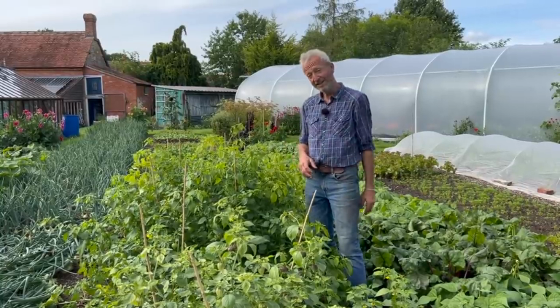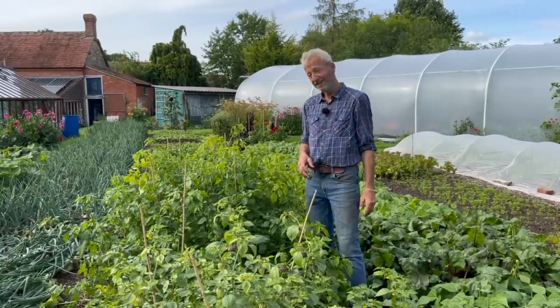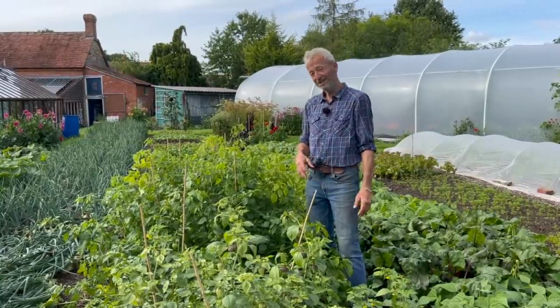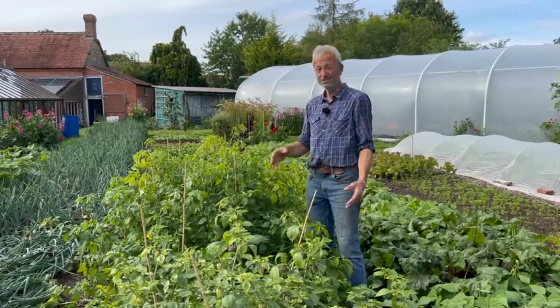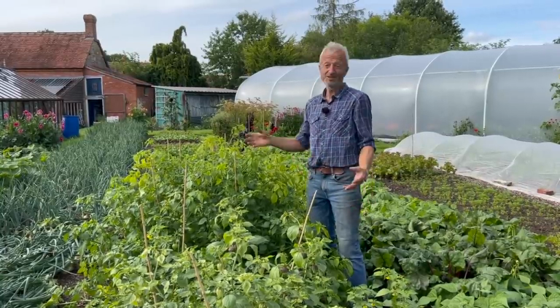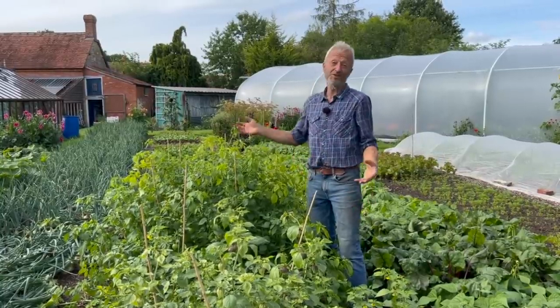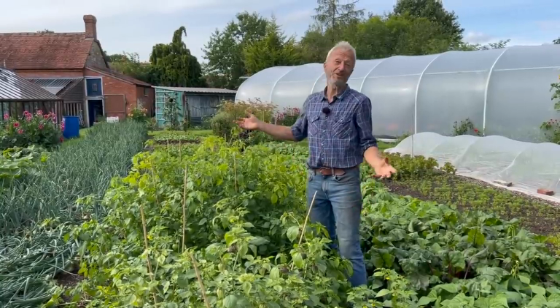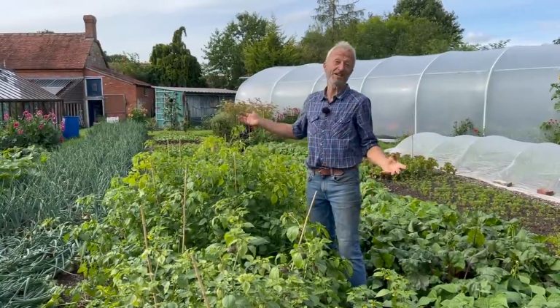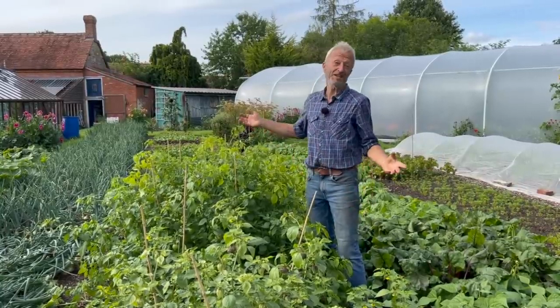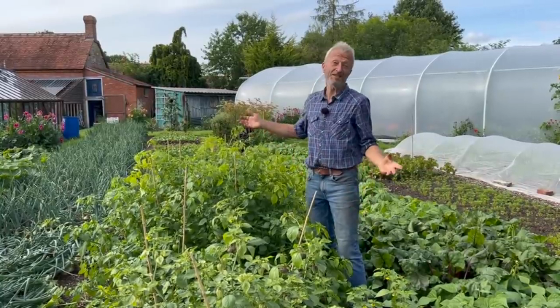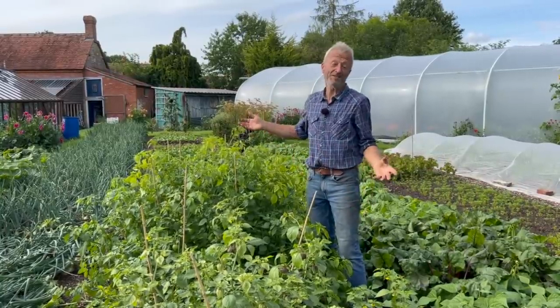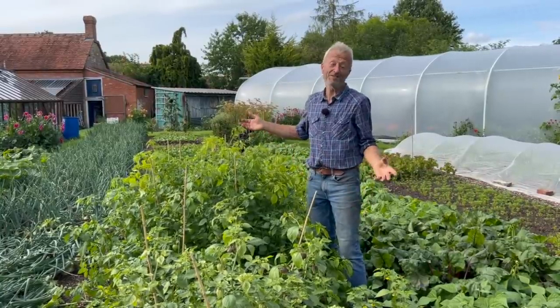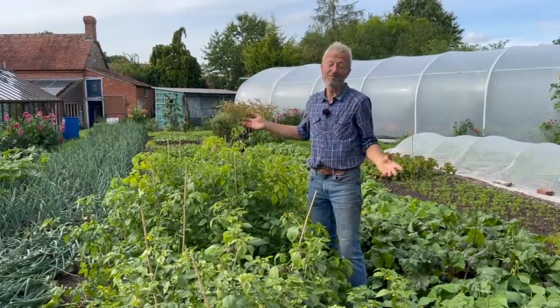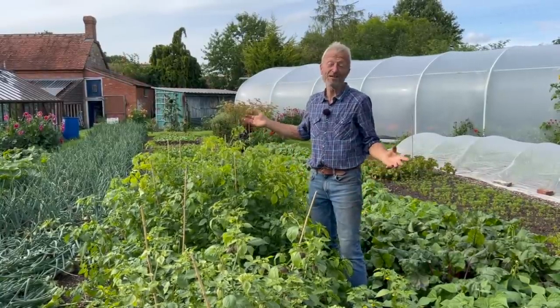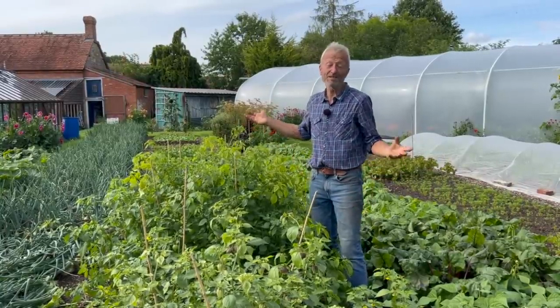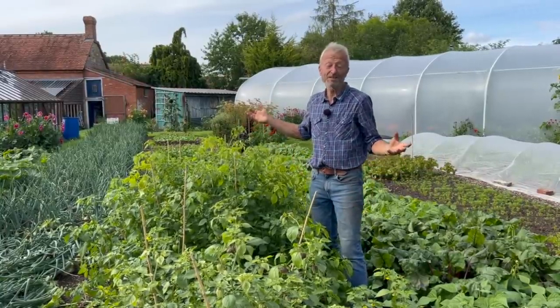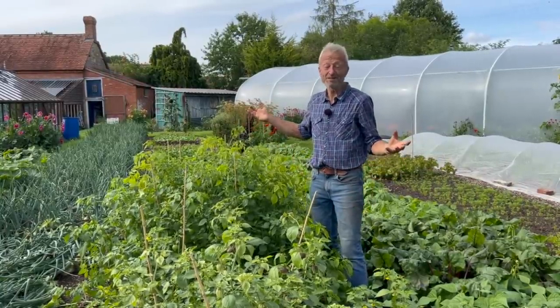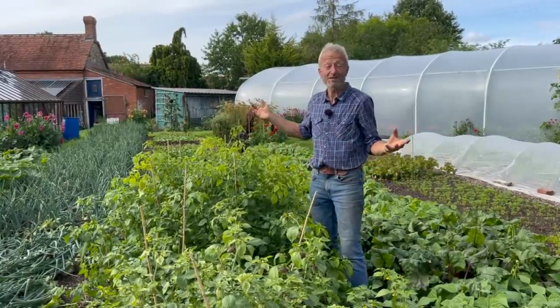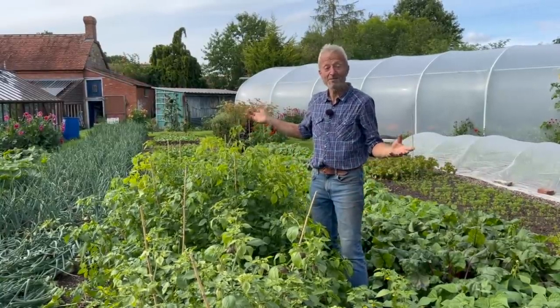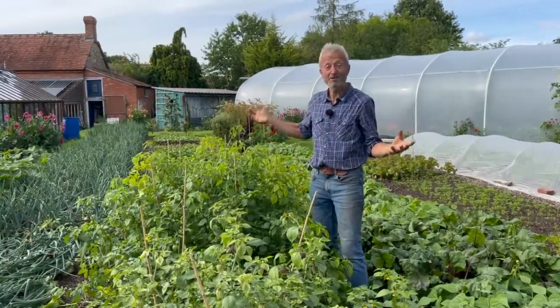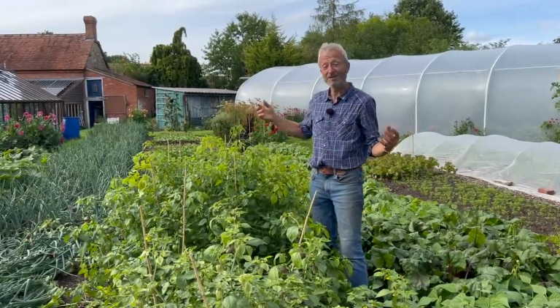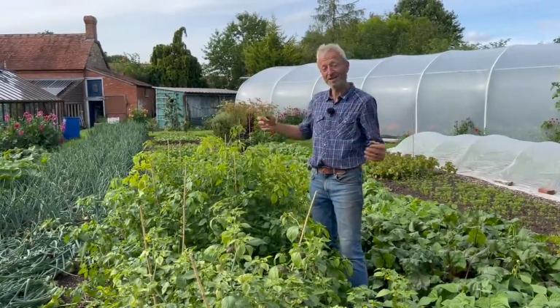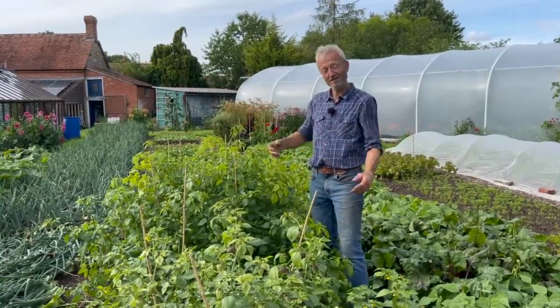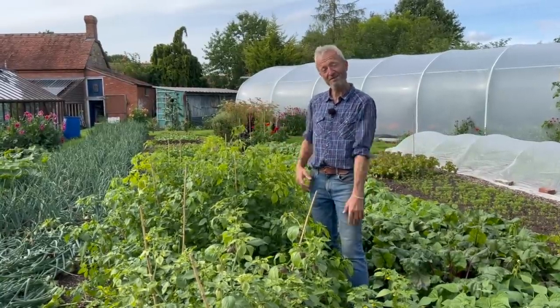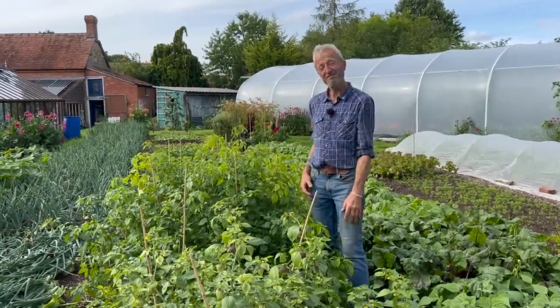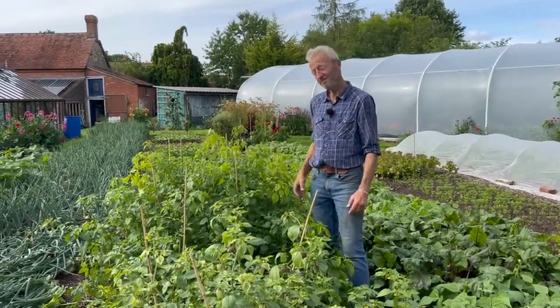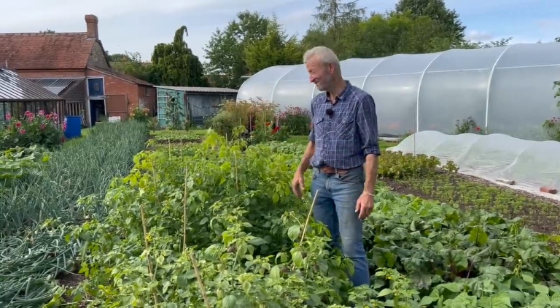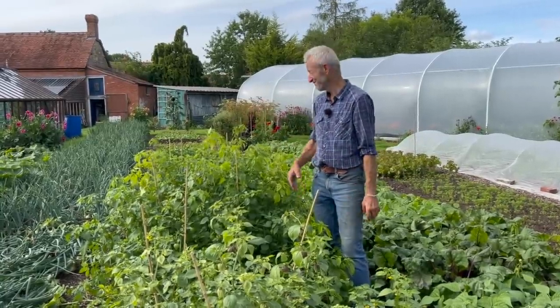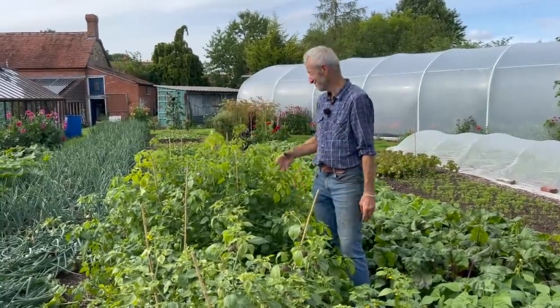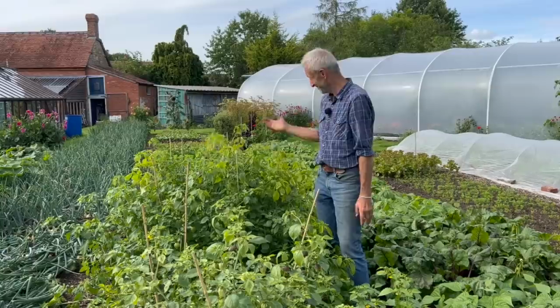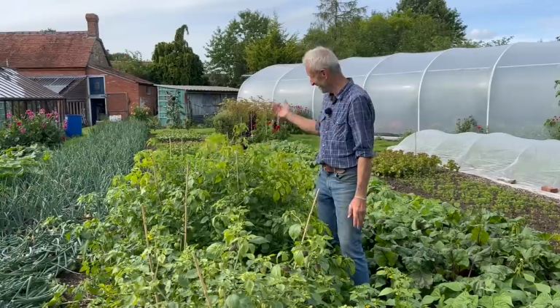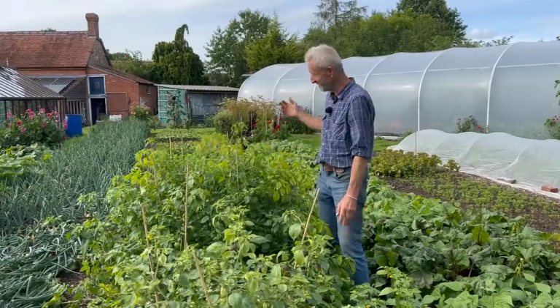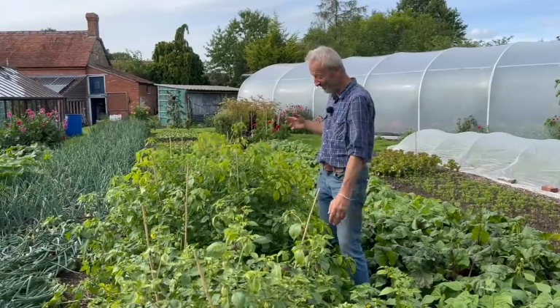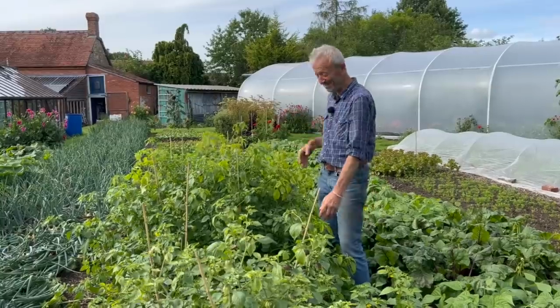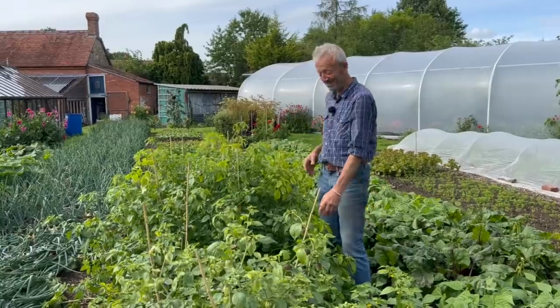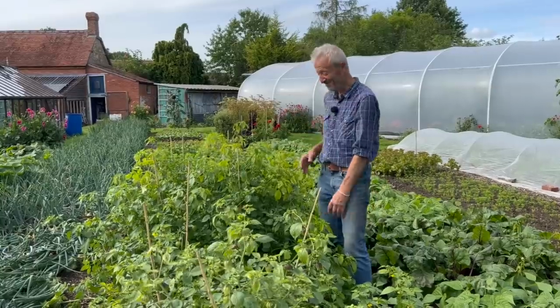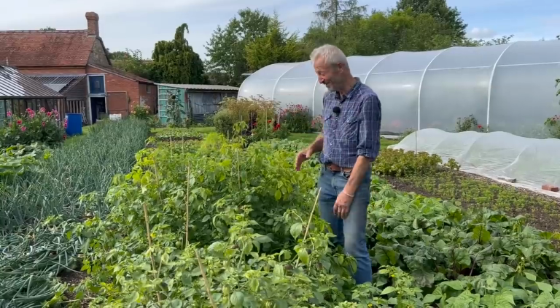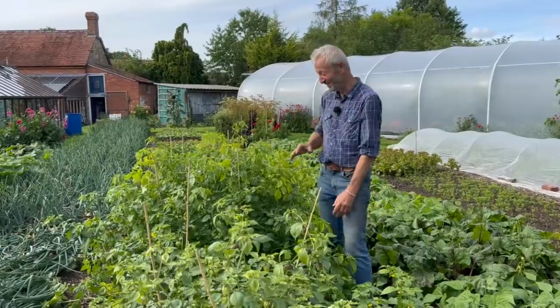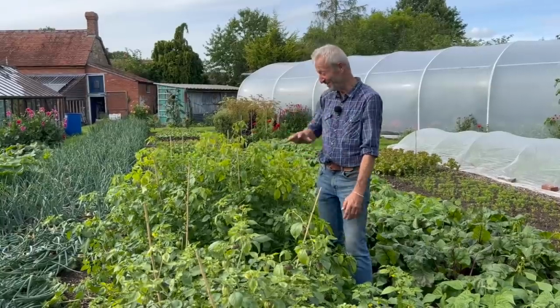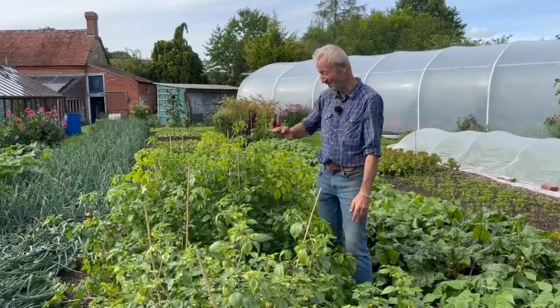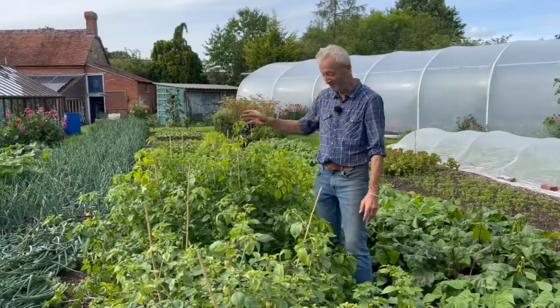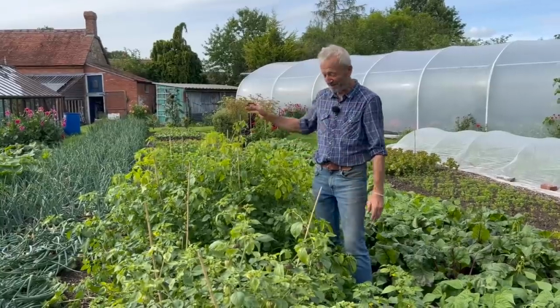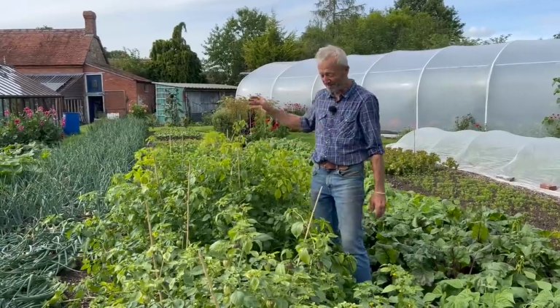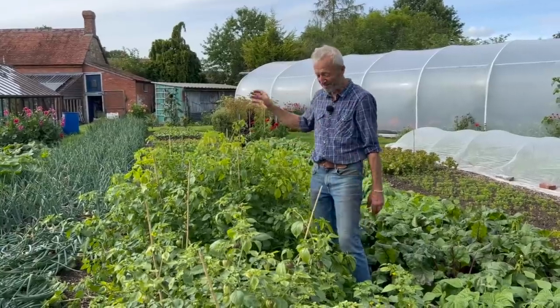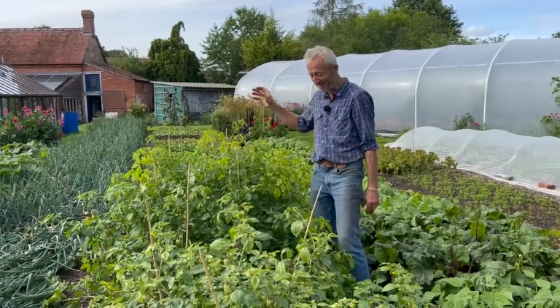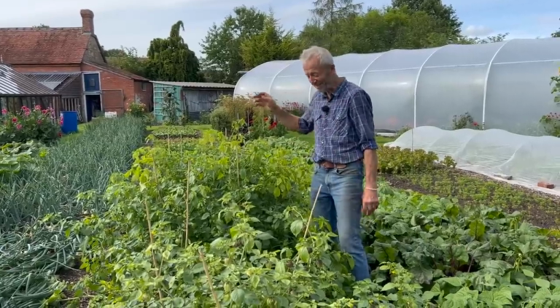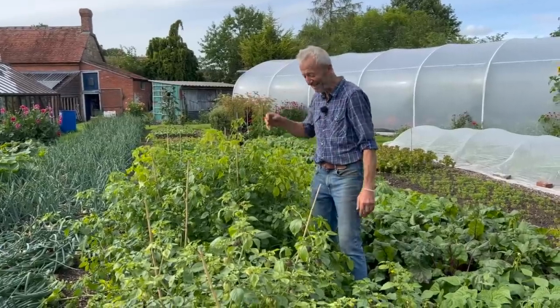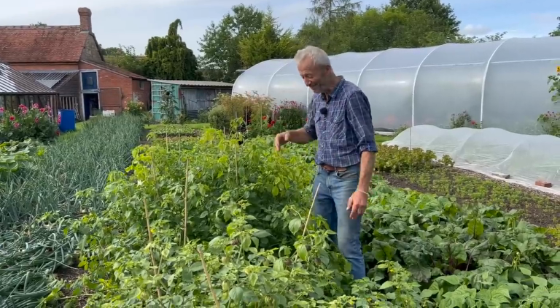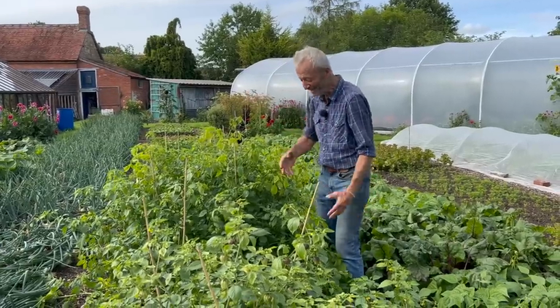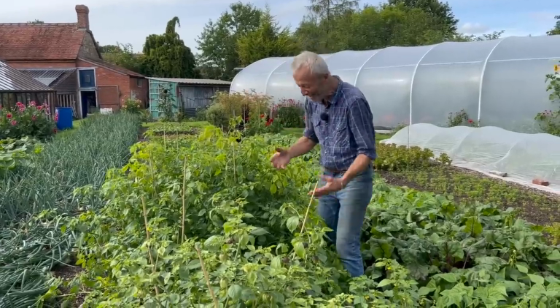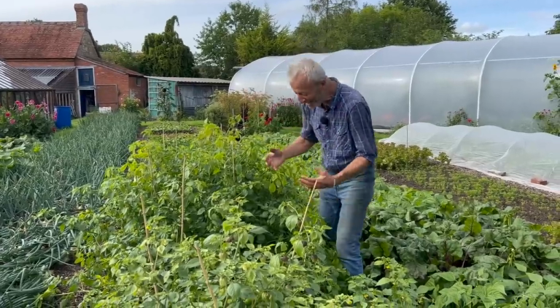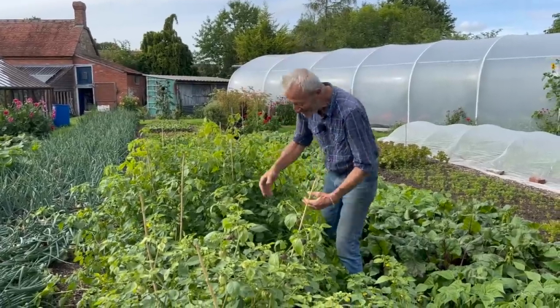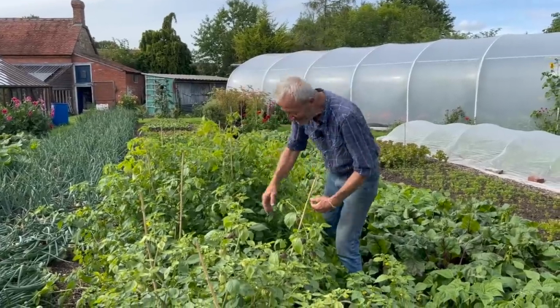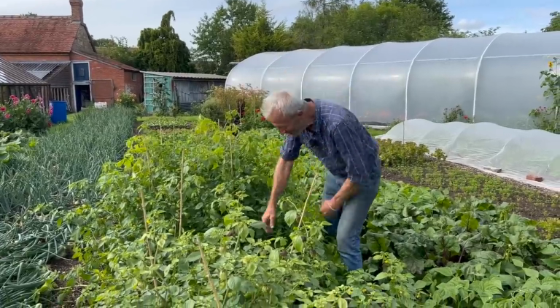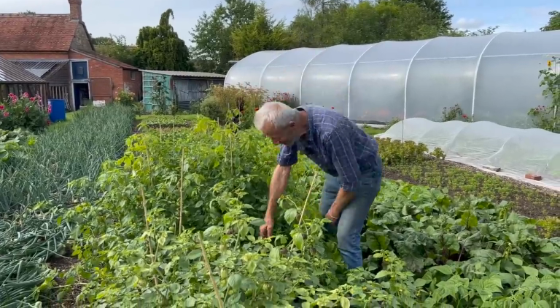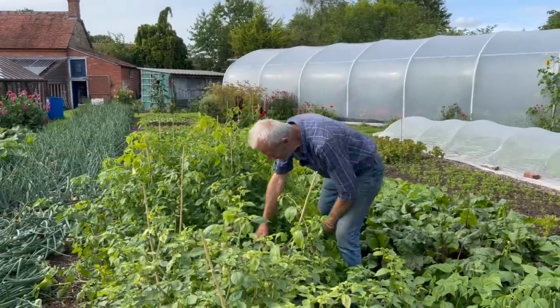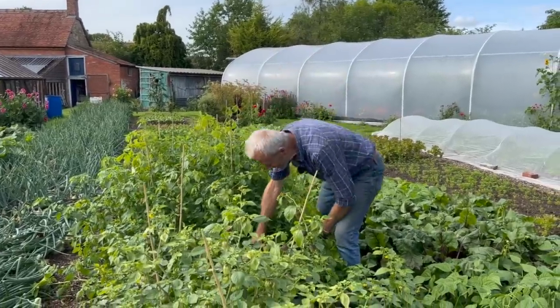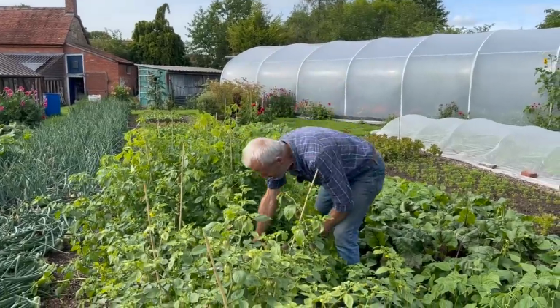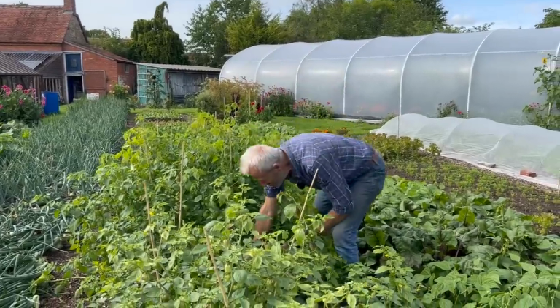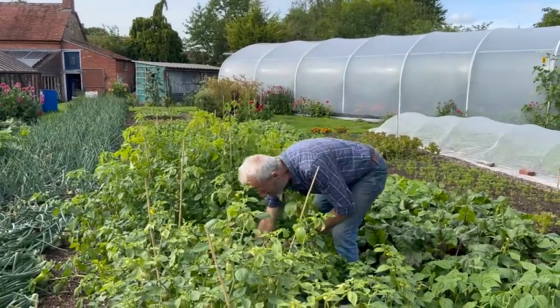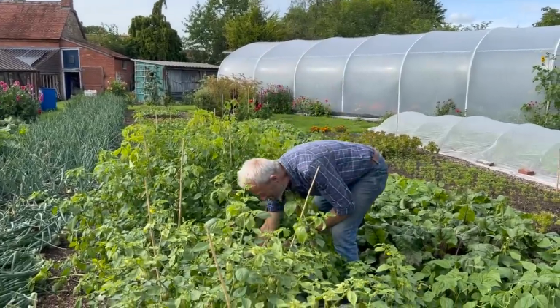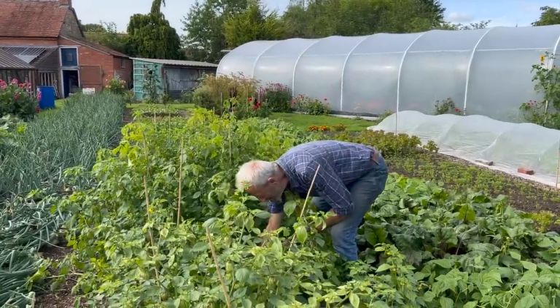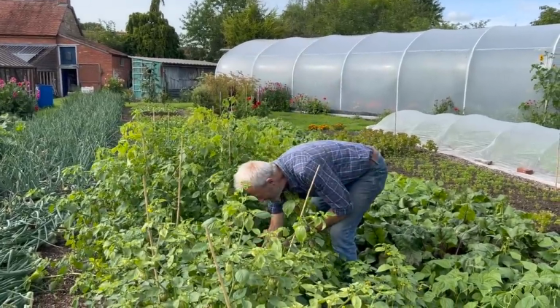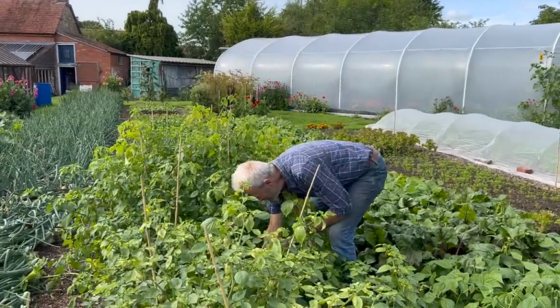This is zone eight — a mild temperate climate. They're doing all right. We've got a long period of picking ahead, but how do you know when they're ready?